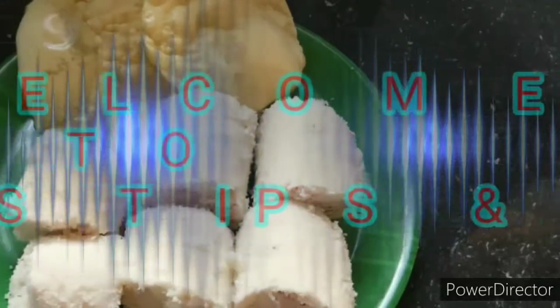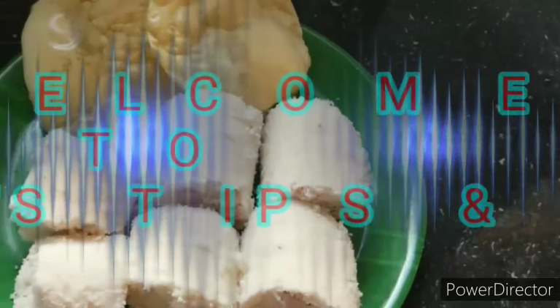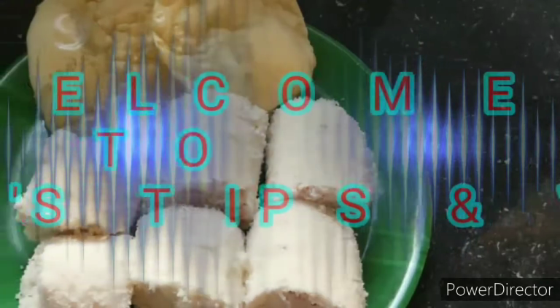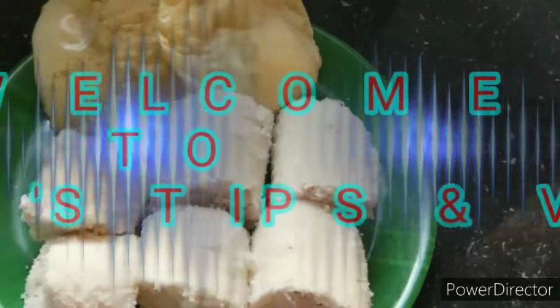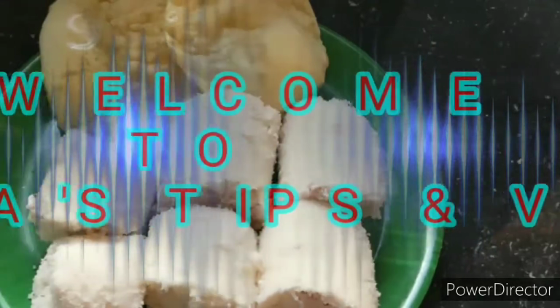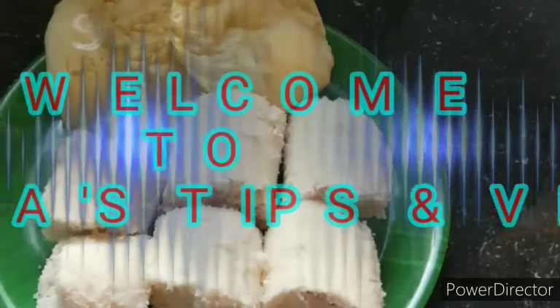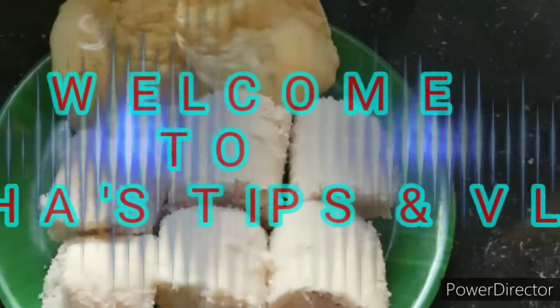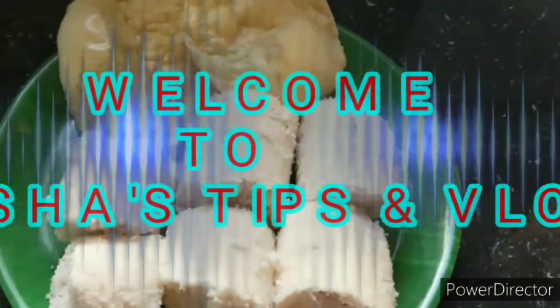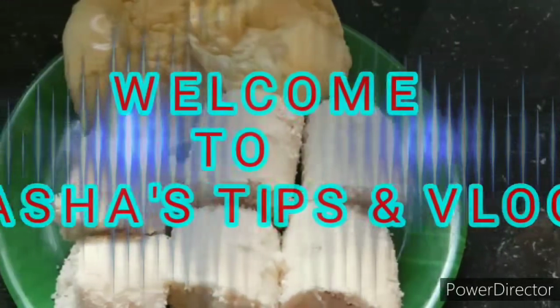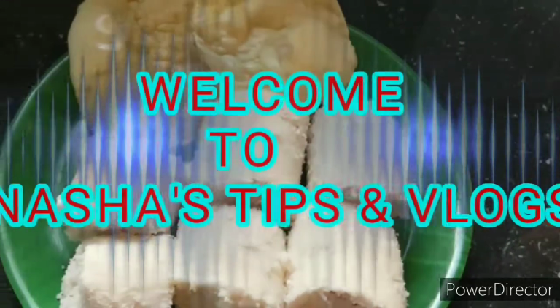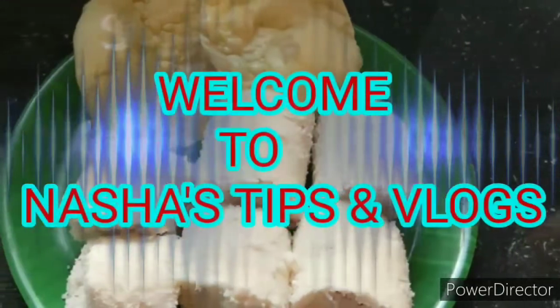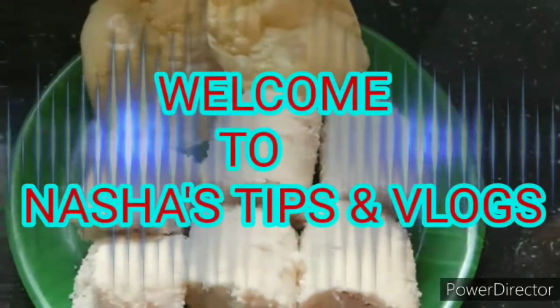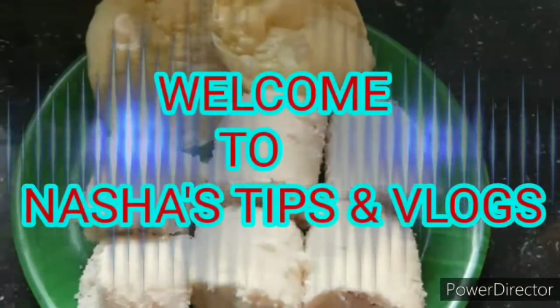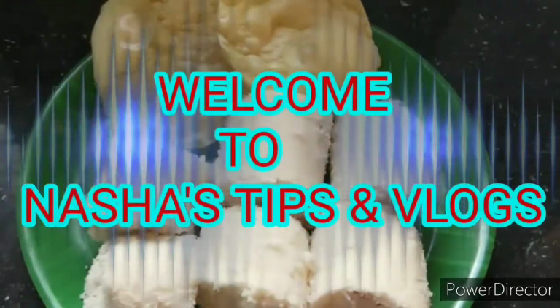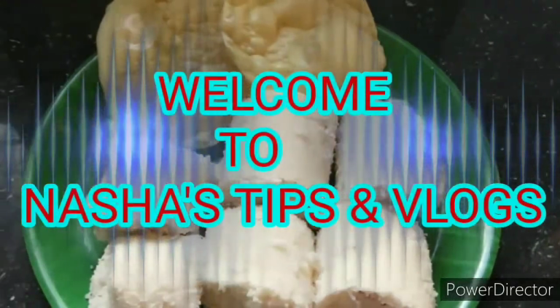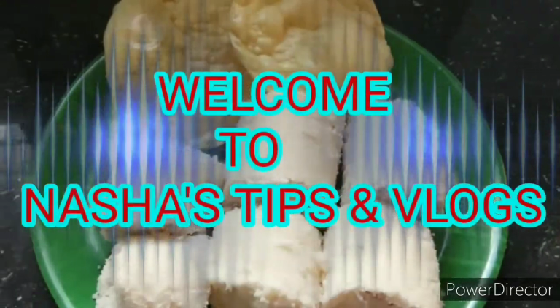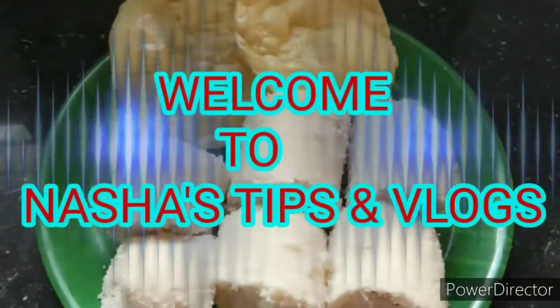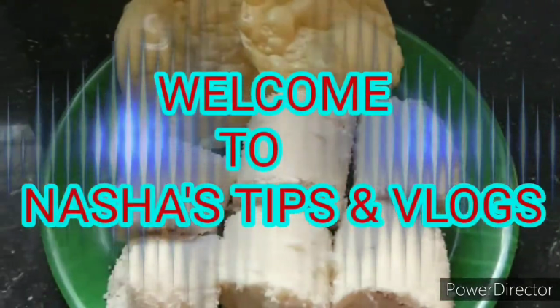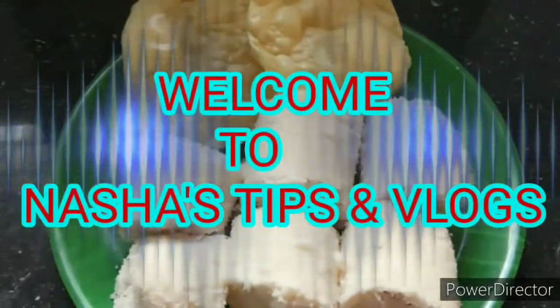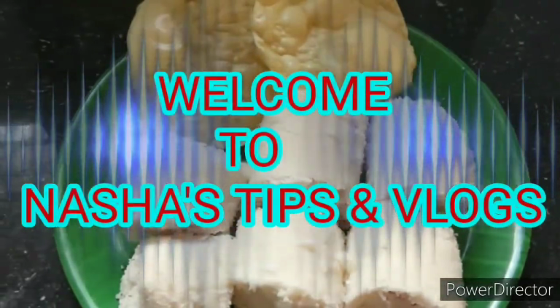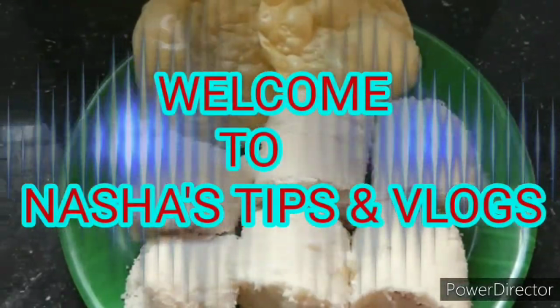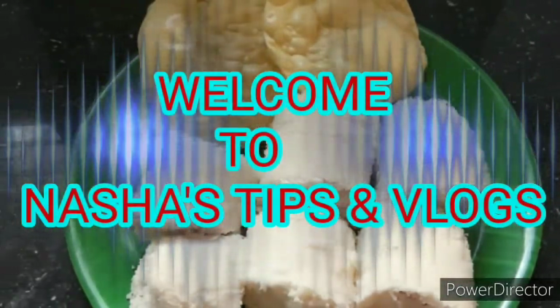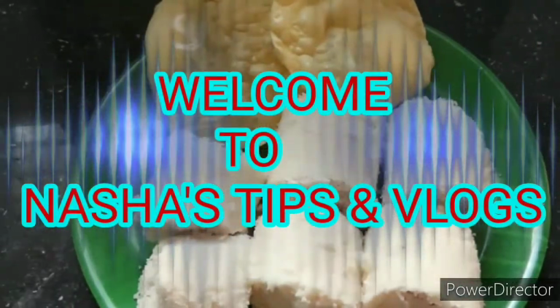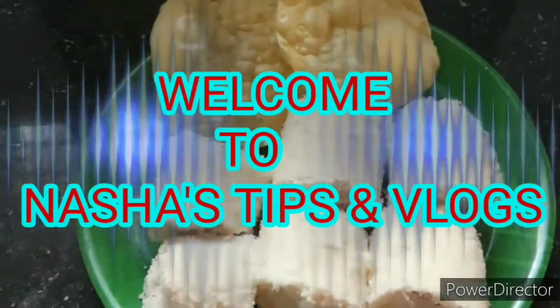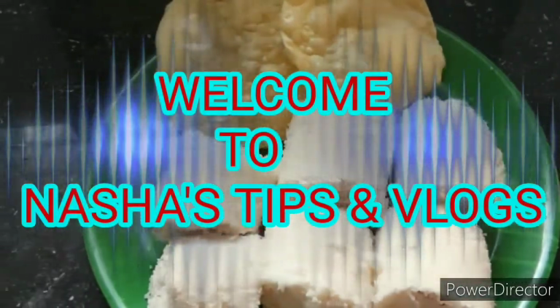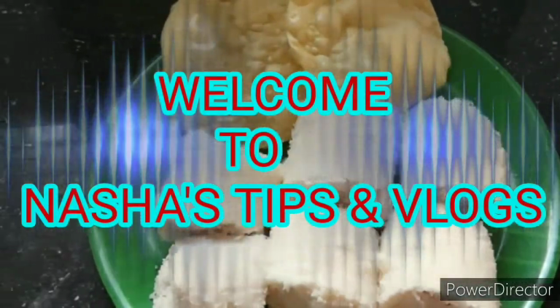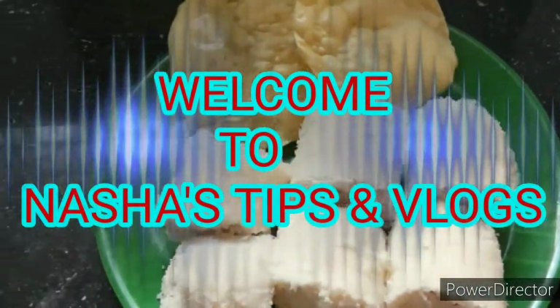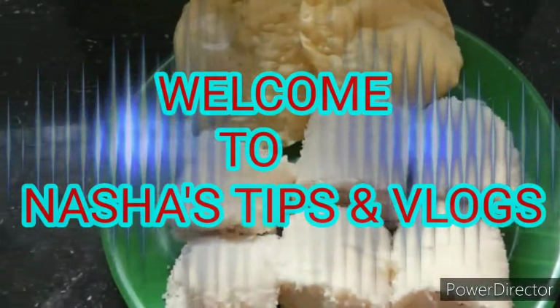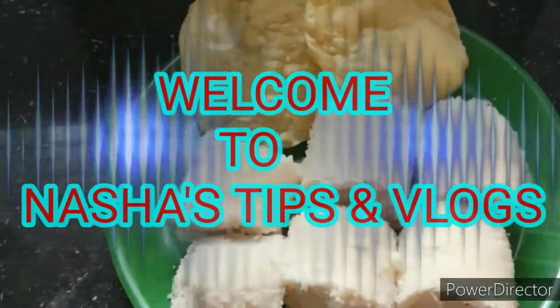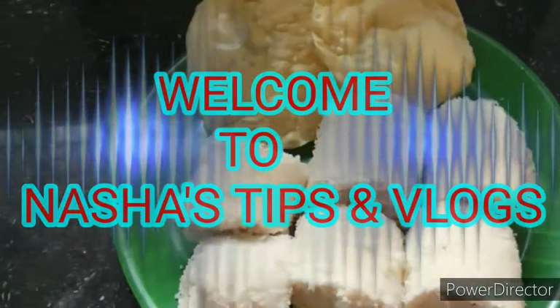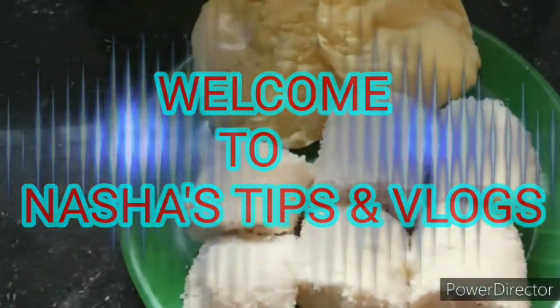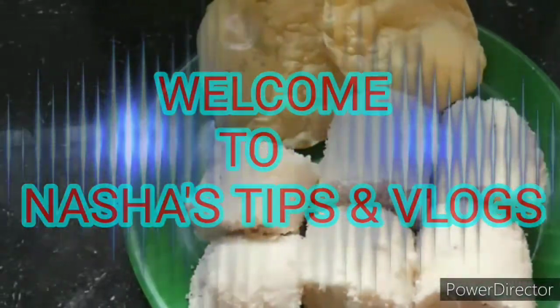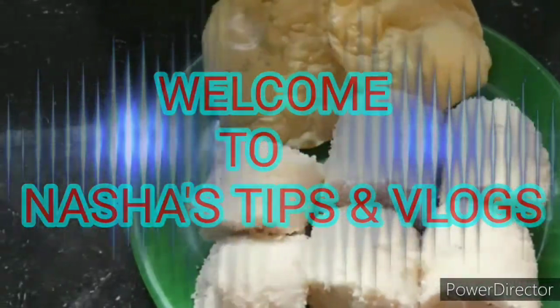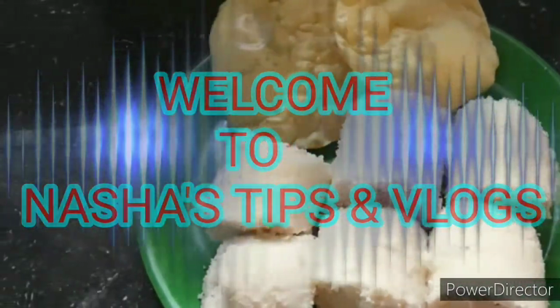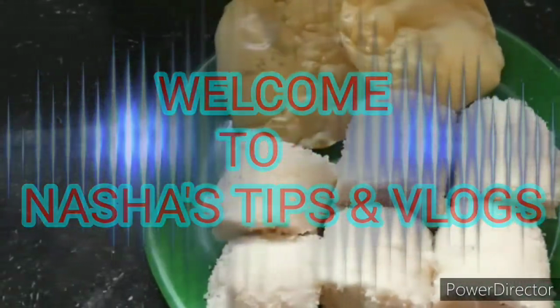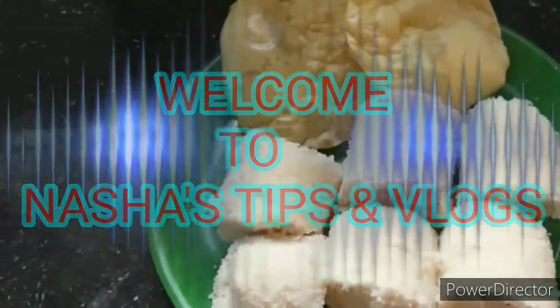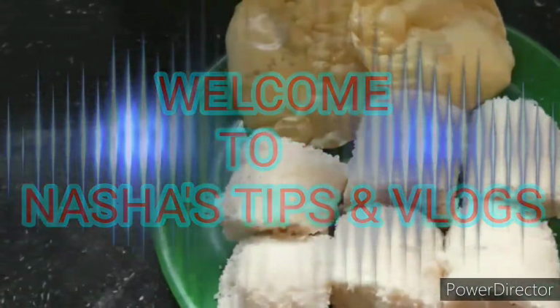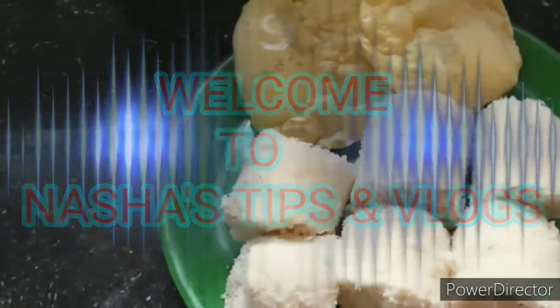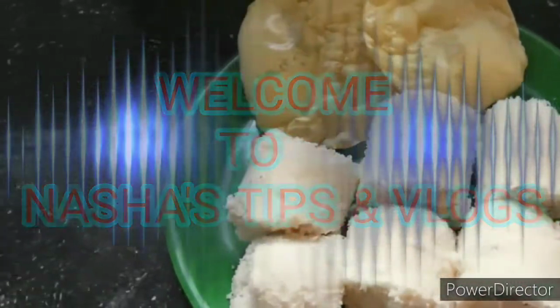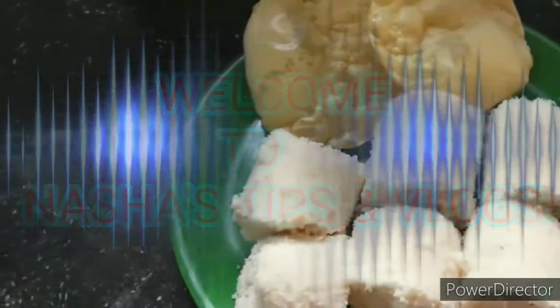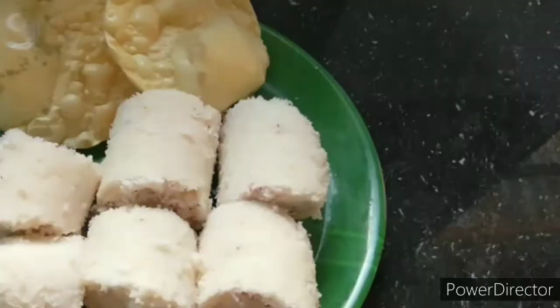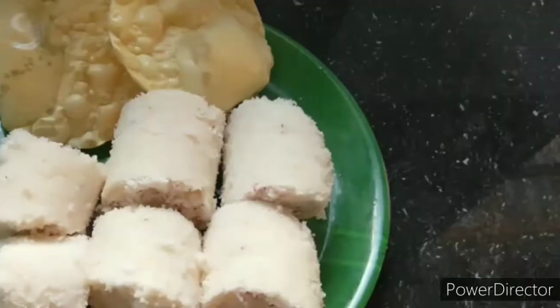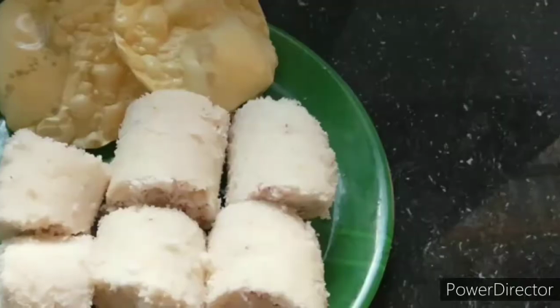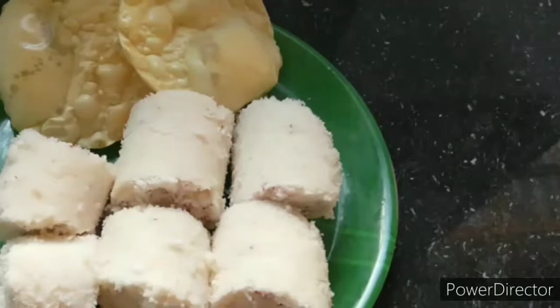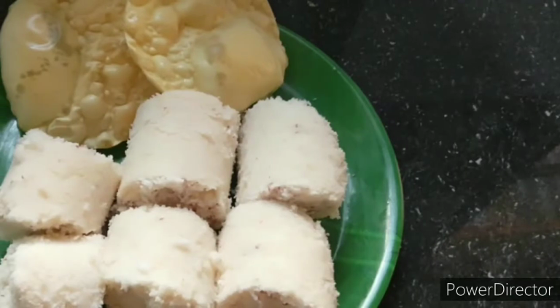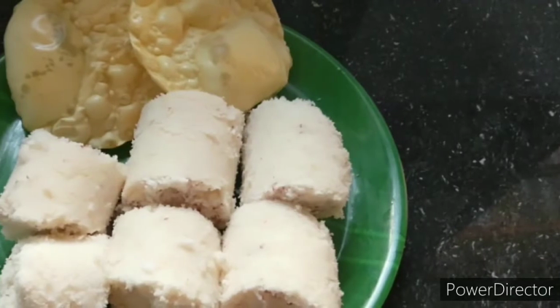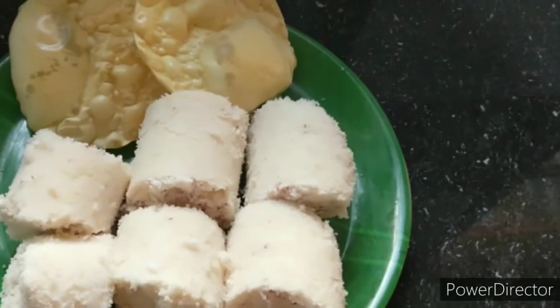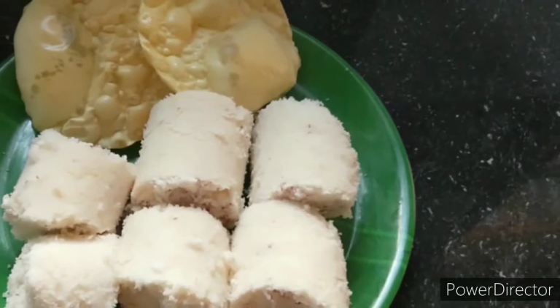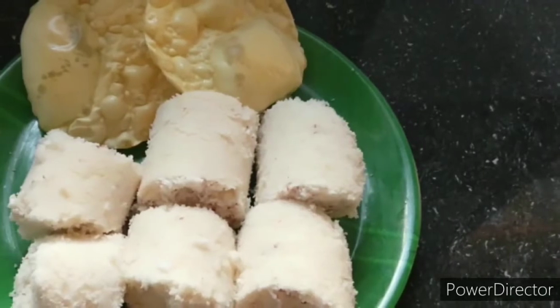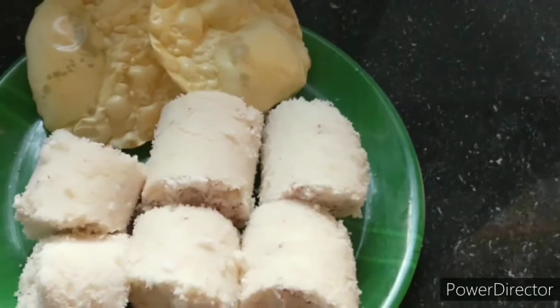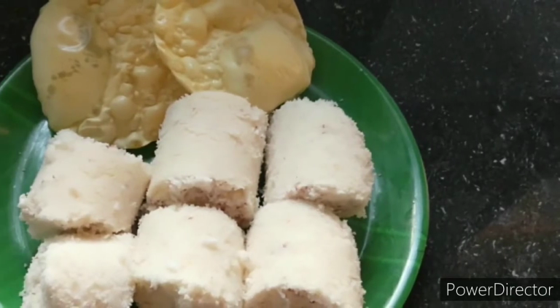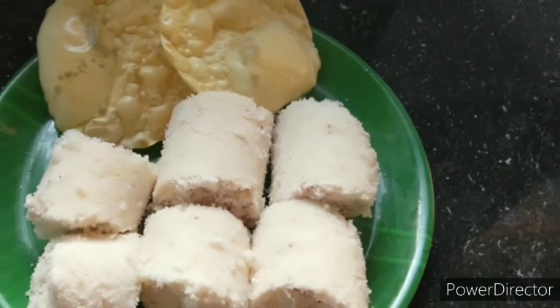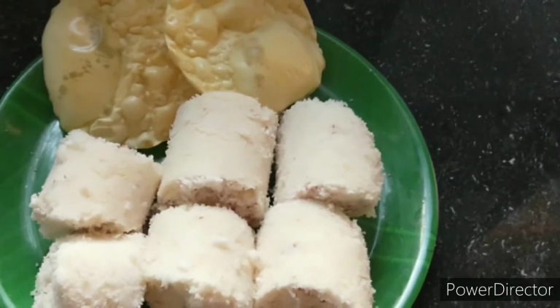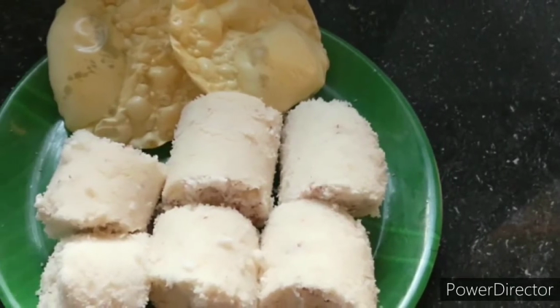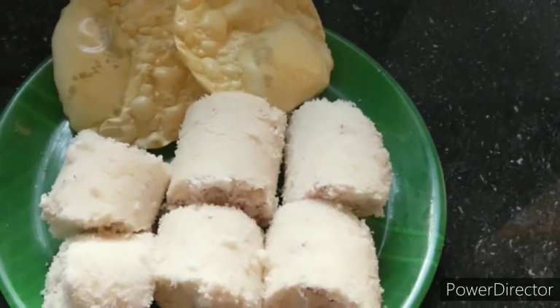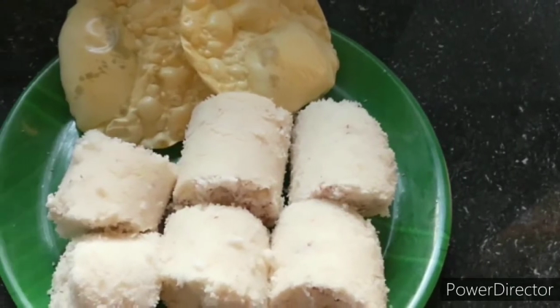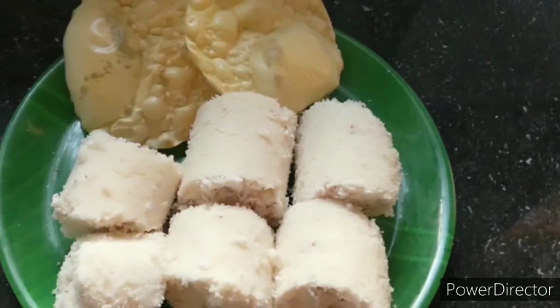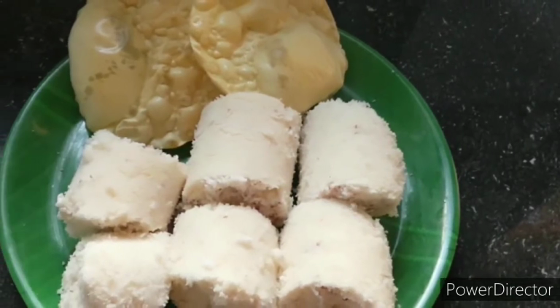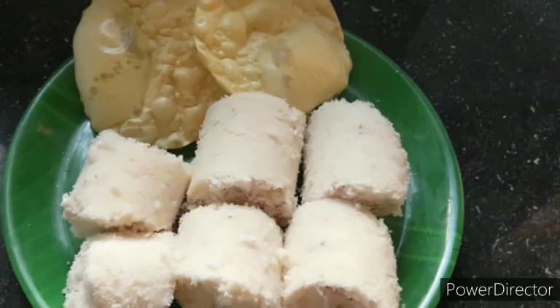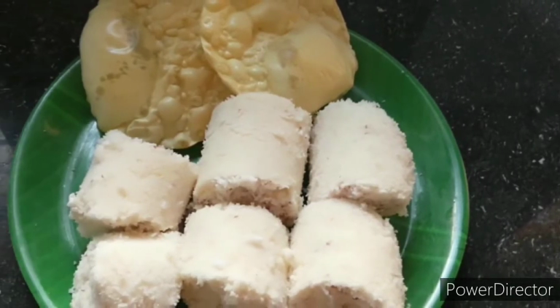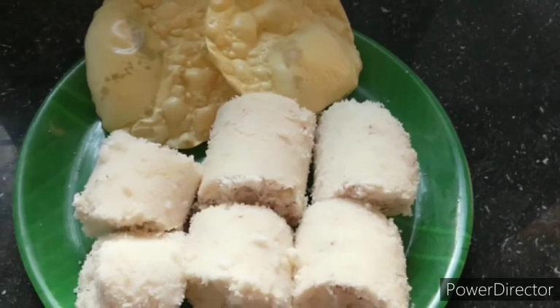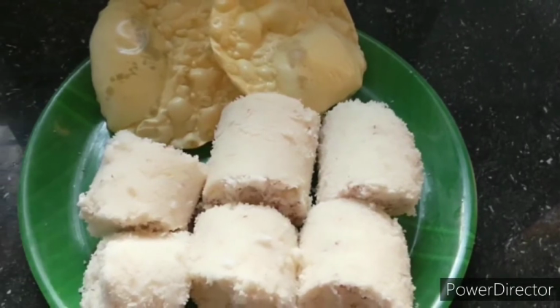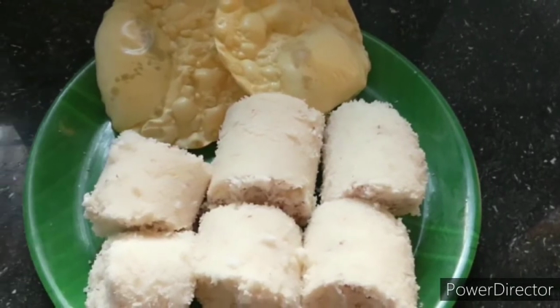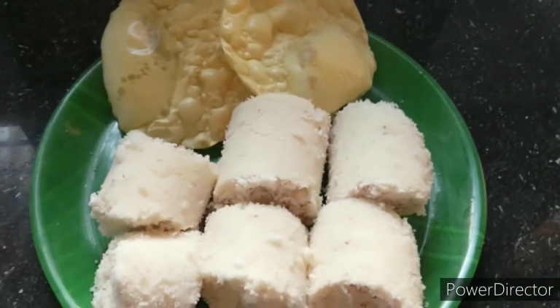Hello everyone. Welcome to my channel. I will be here to share the rest of my recipe in nature.